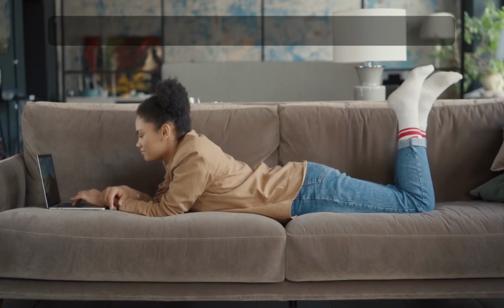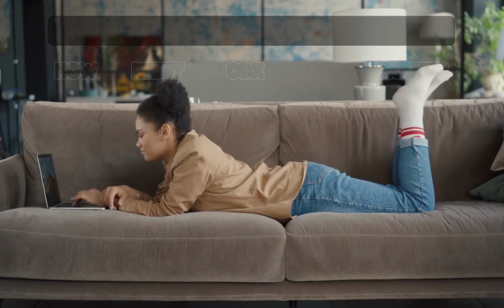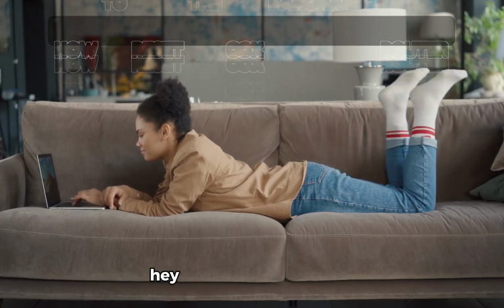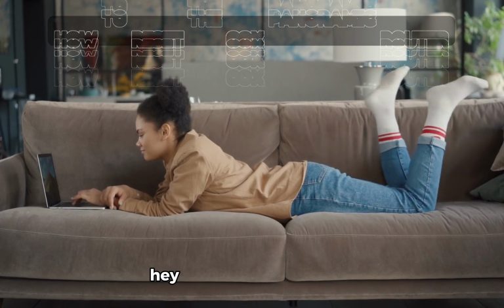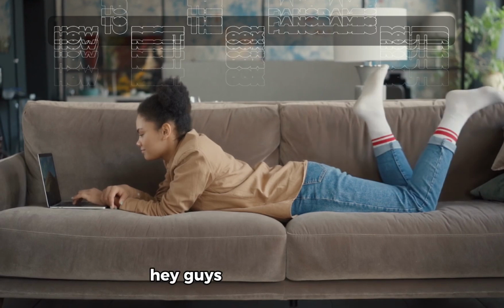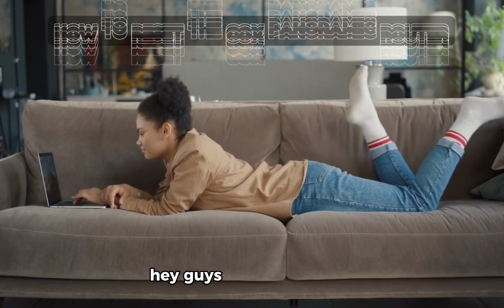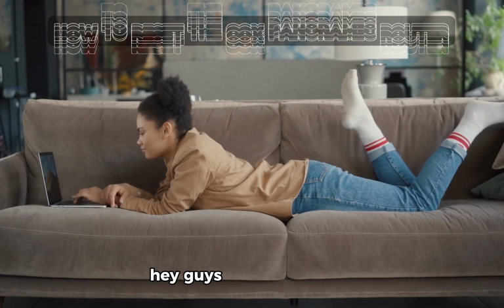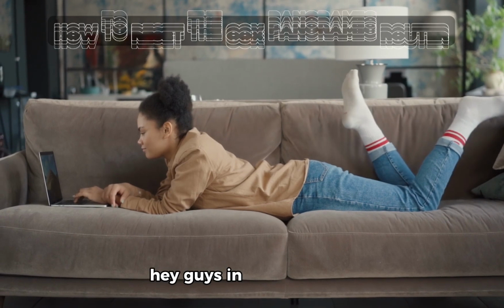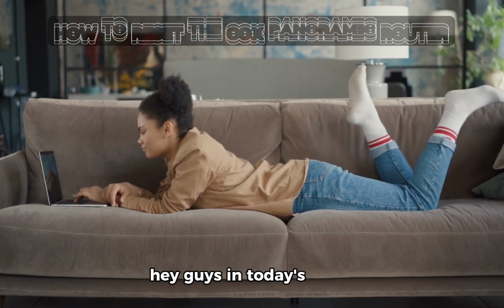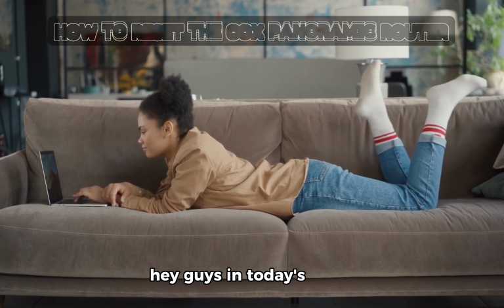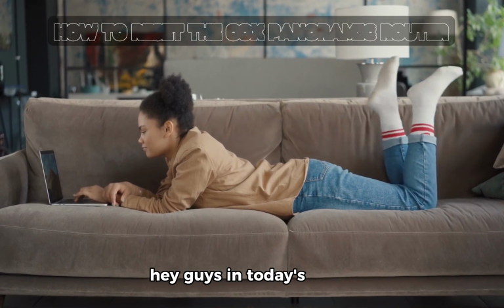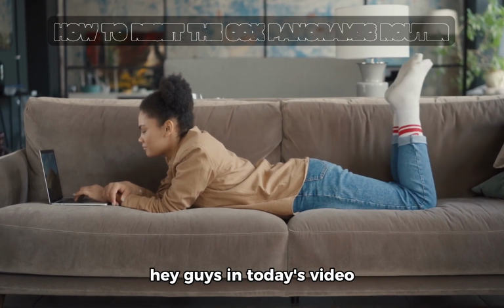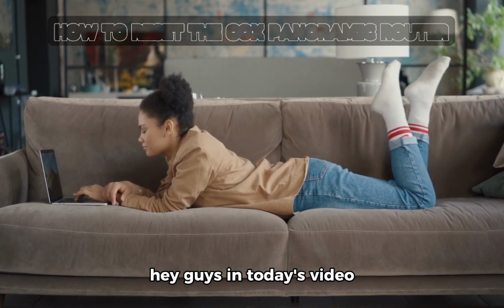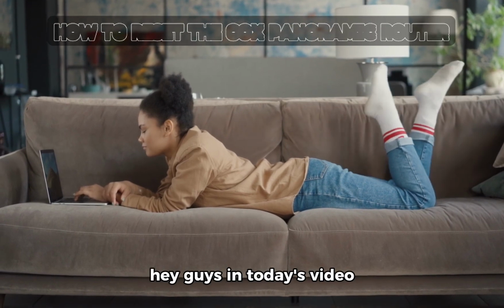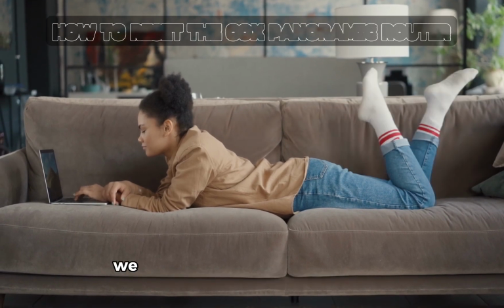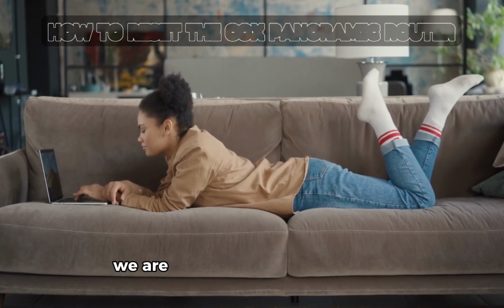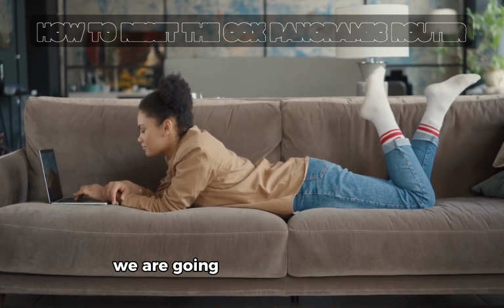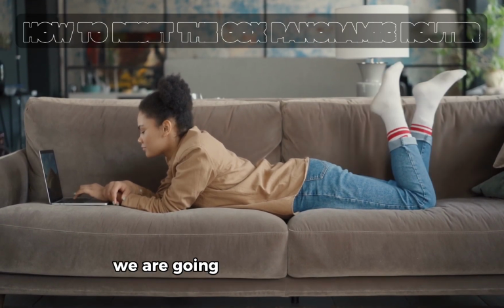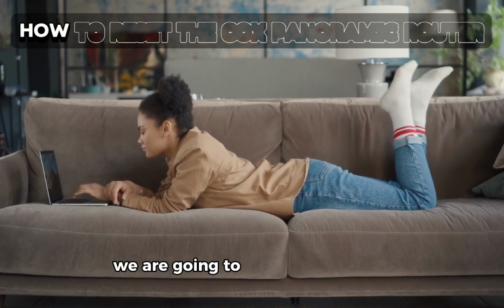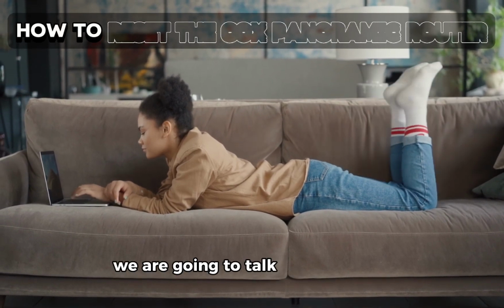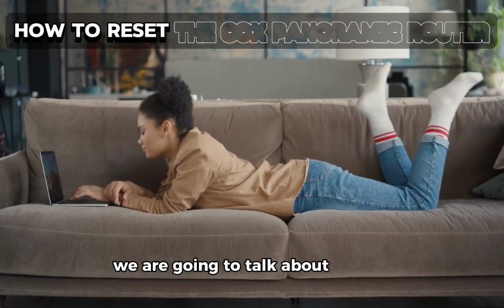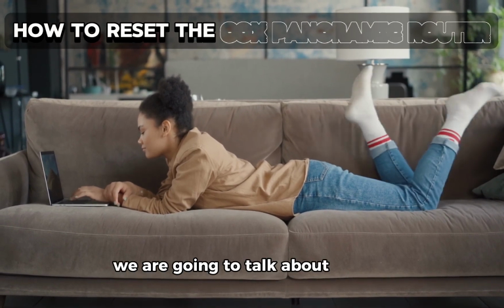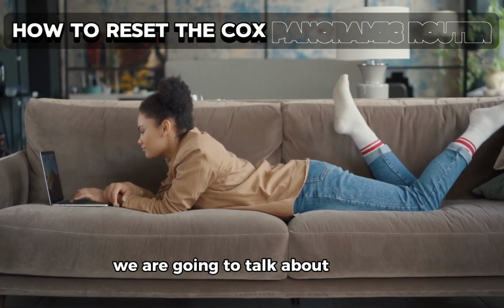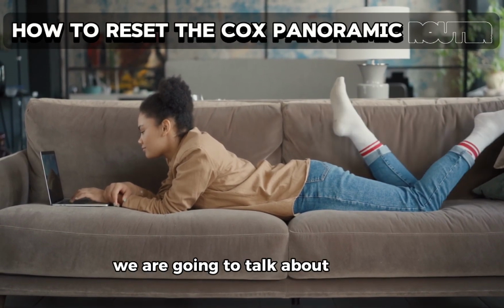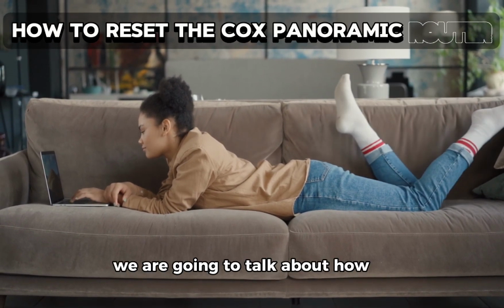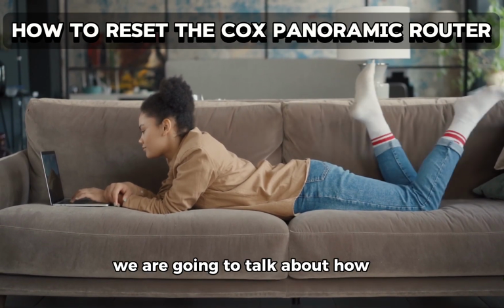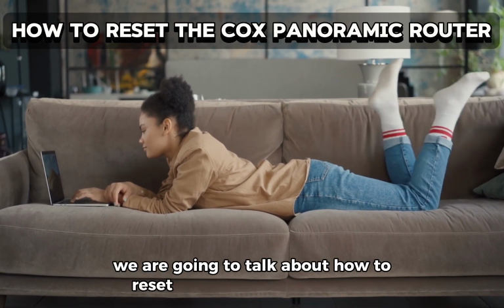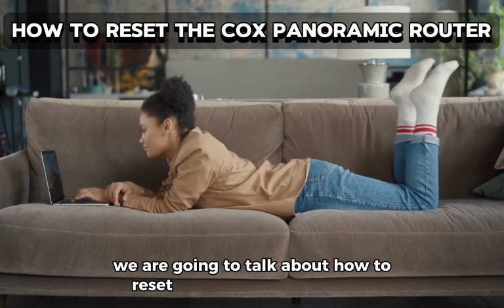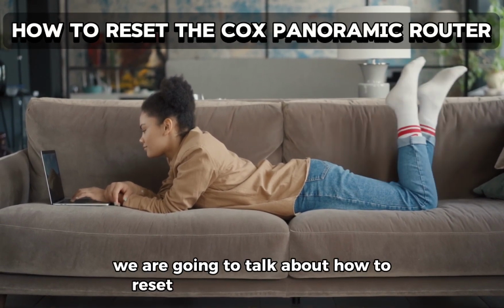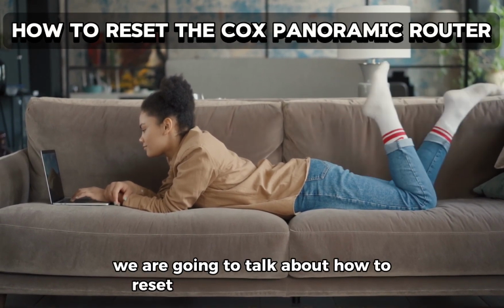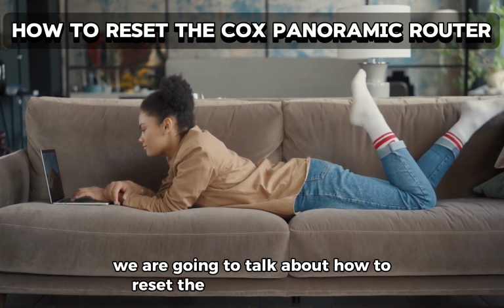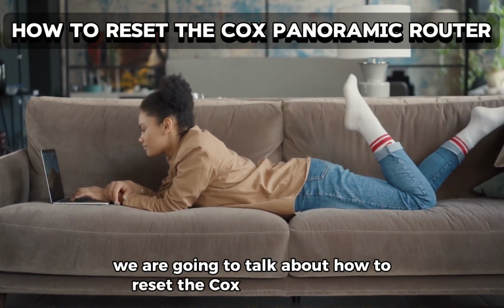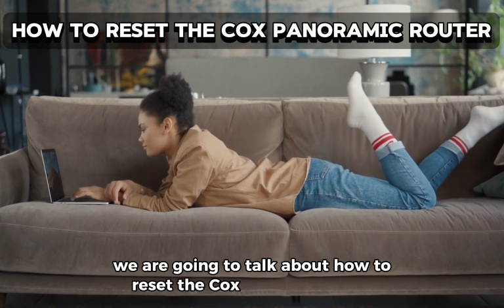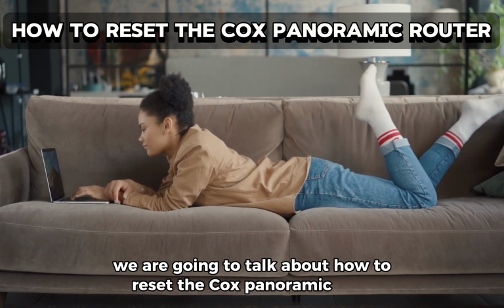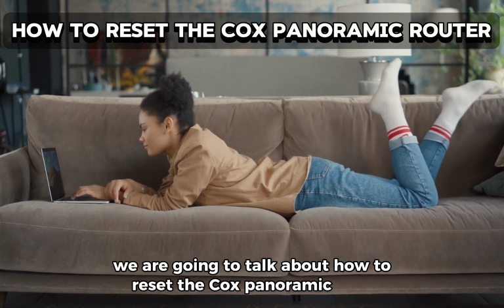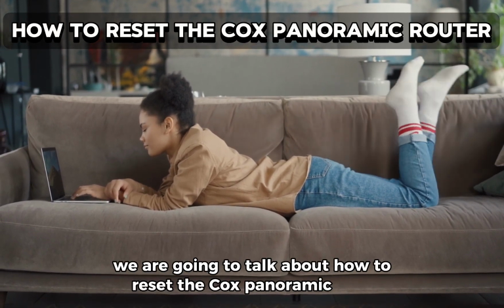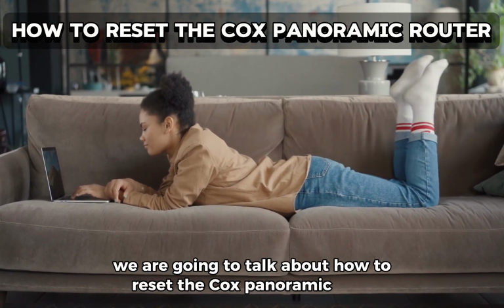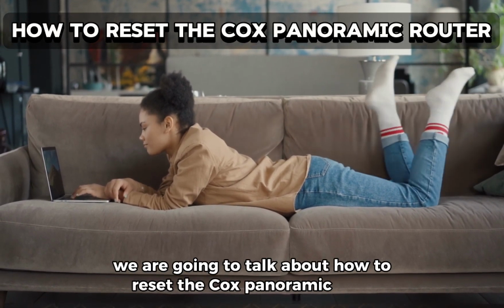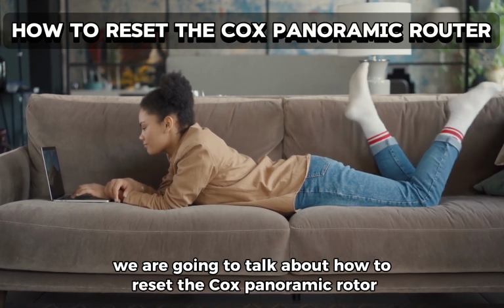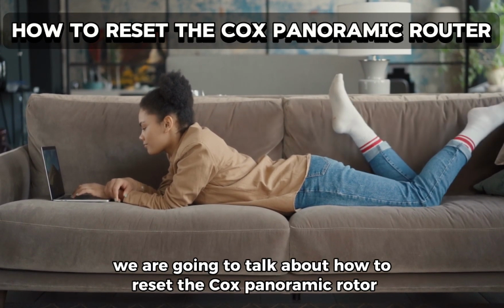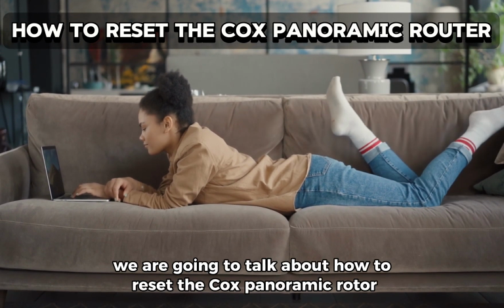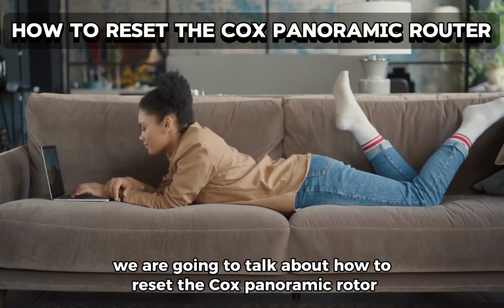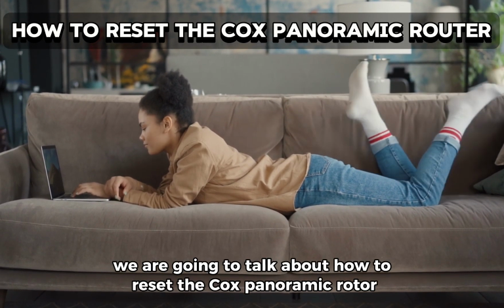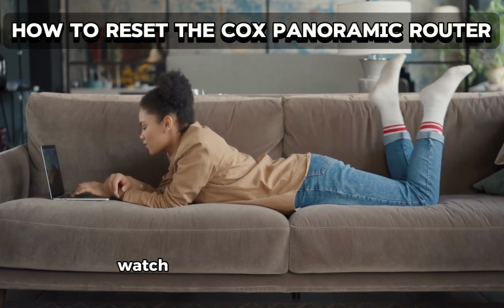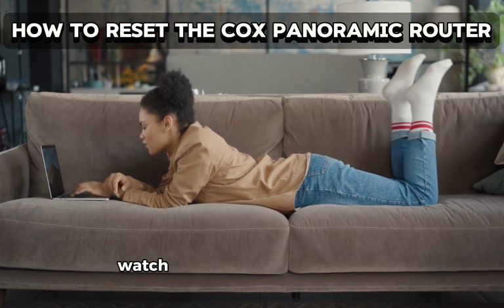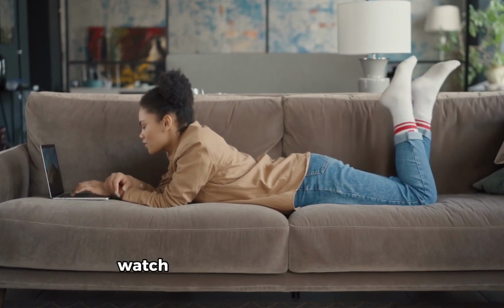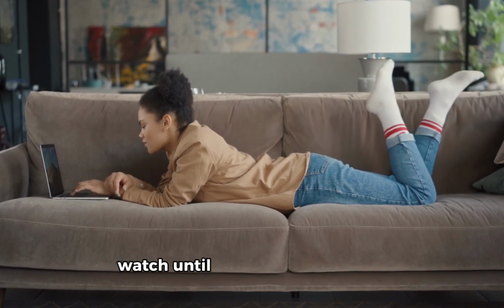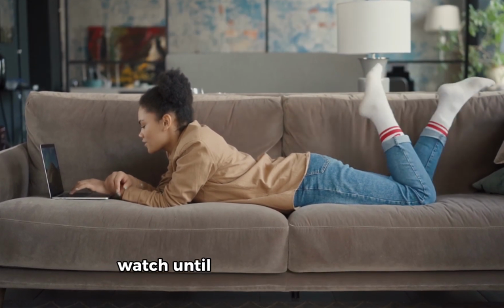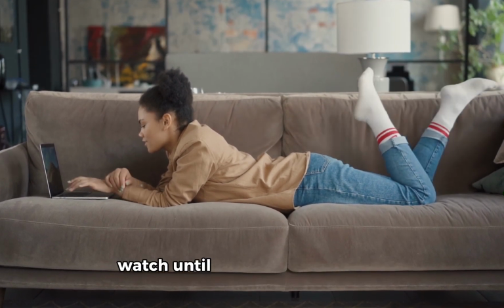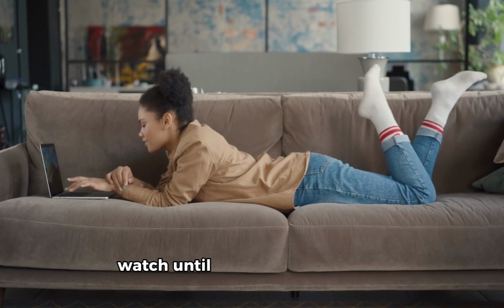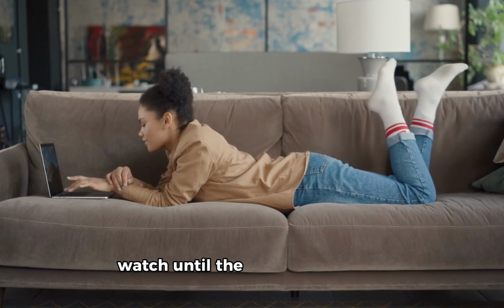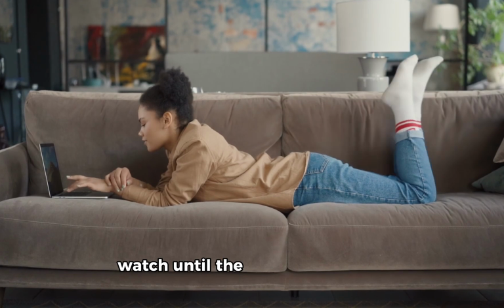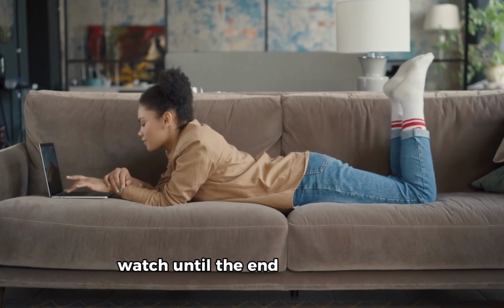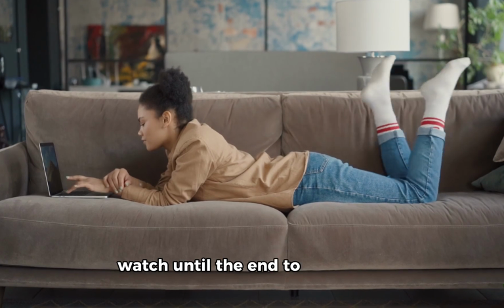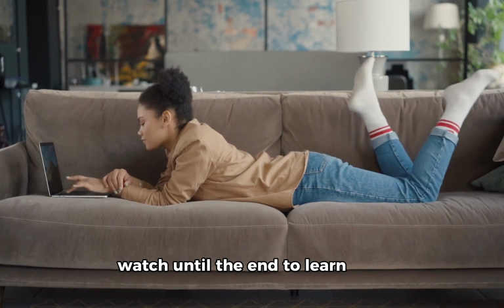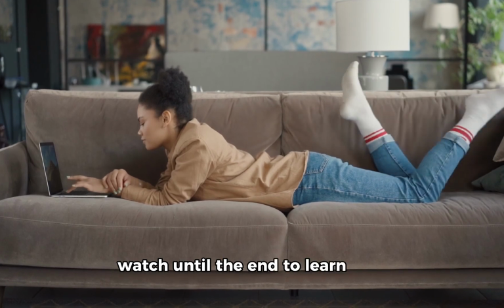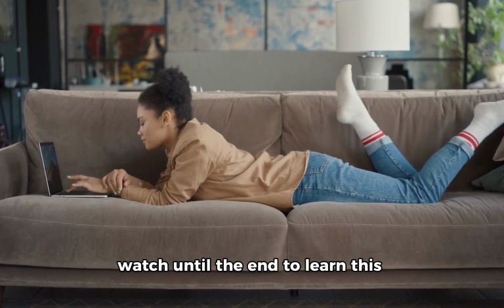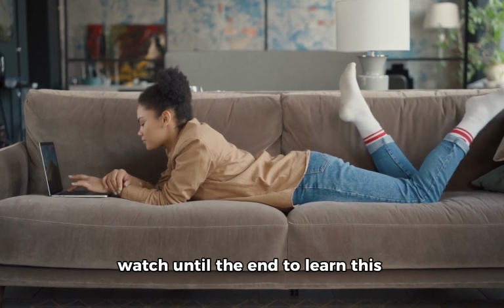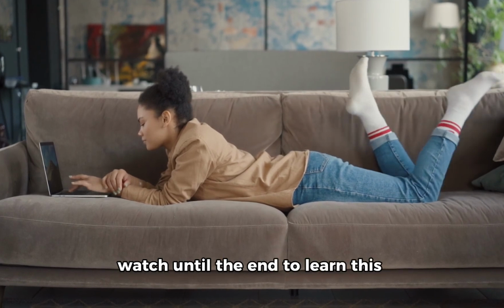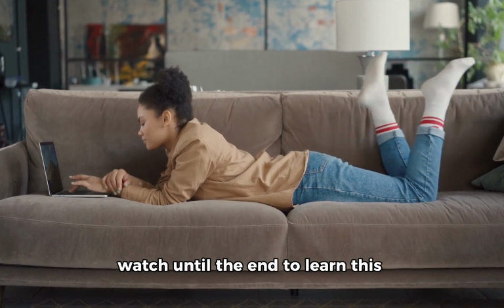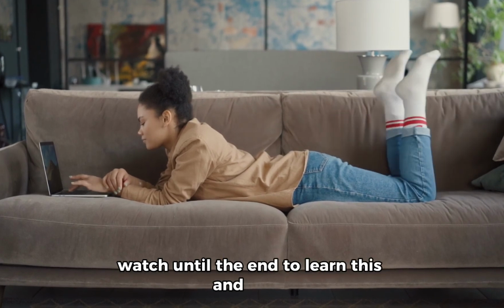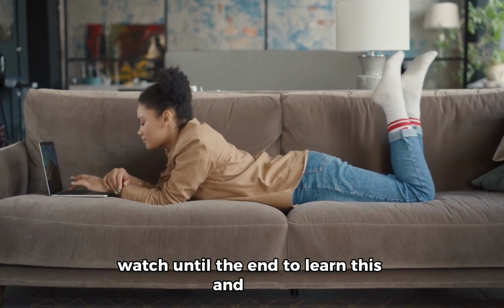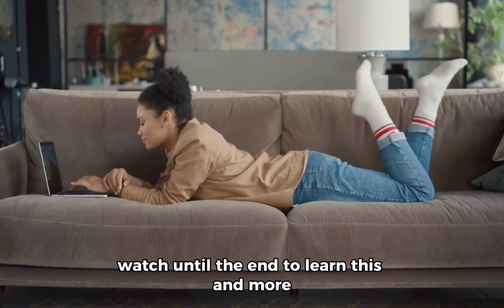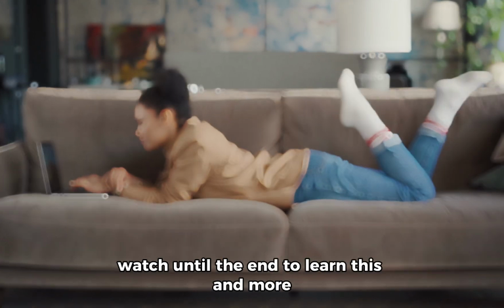Hey guys, in today's video, we are going to talk about how to reset the Cox Panoramic Router. Watch until the end to learn this and more.